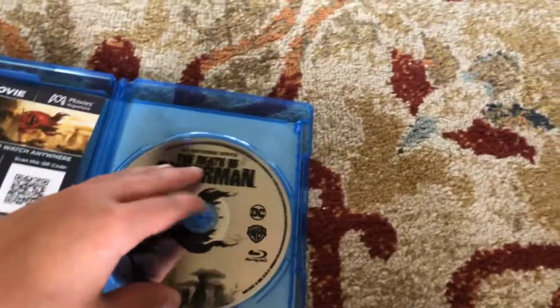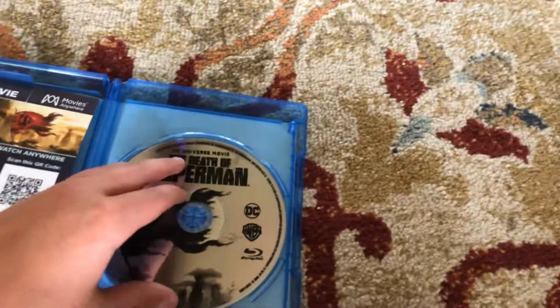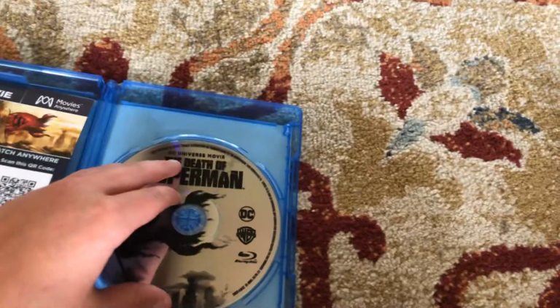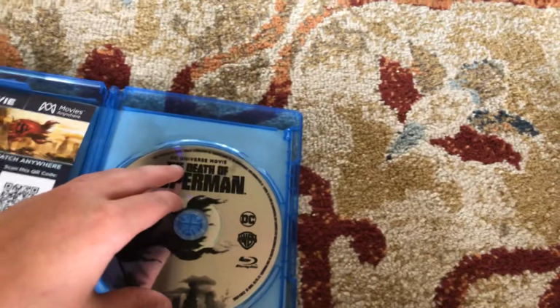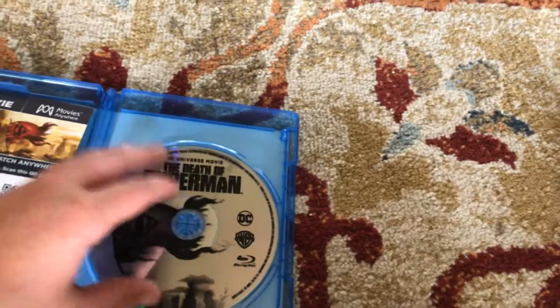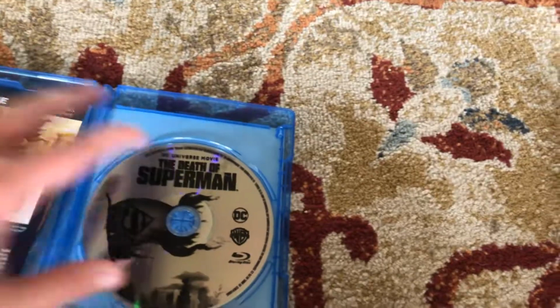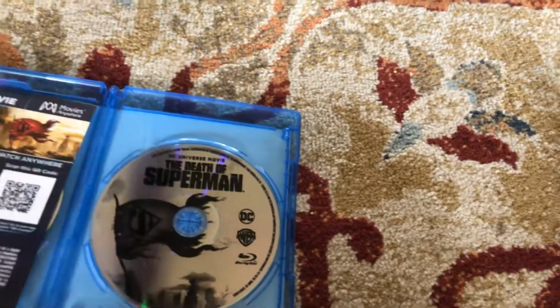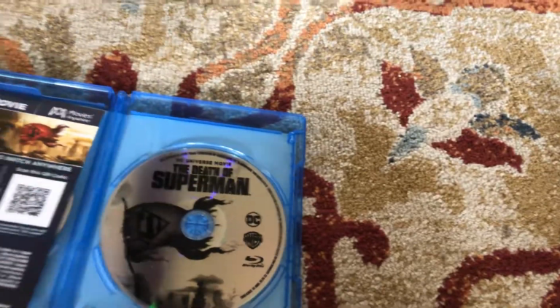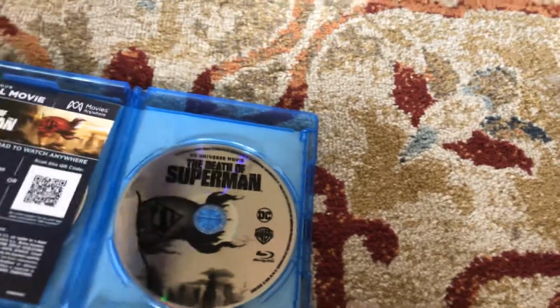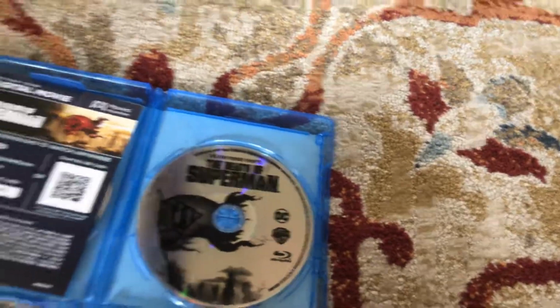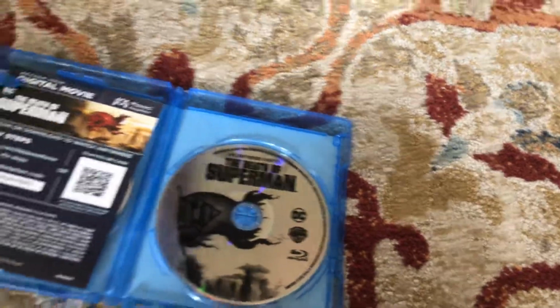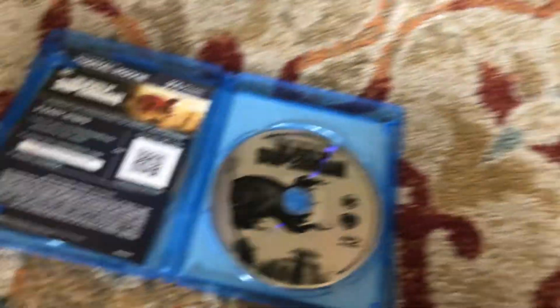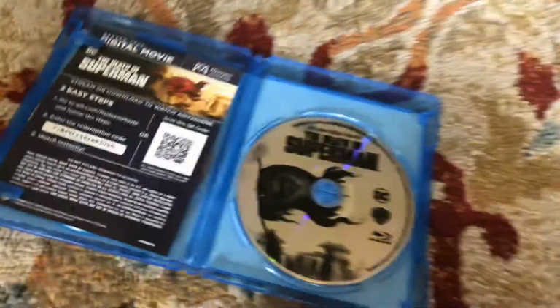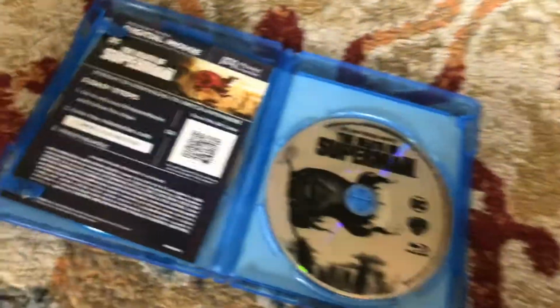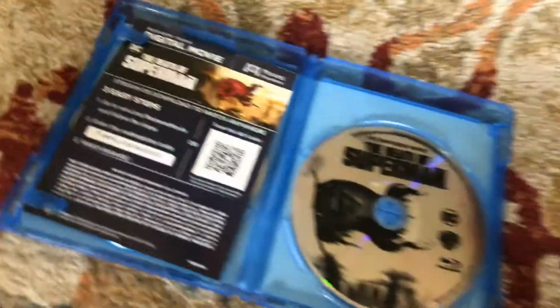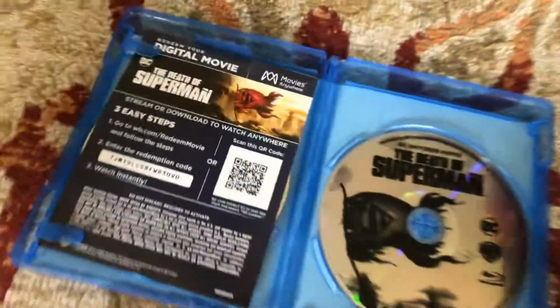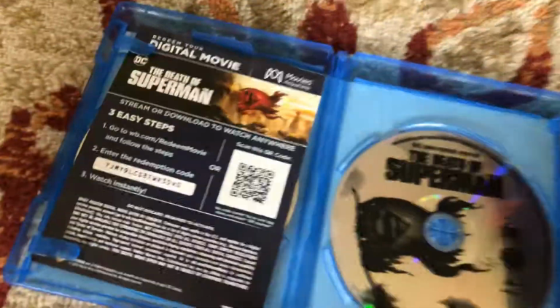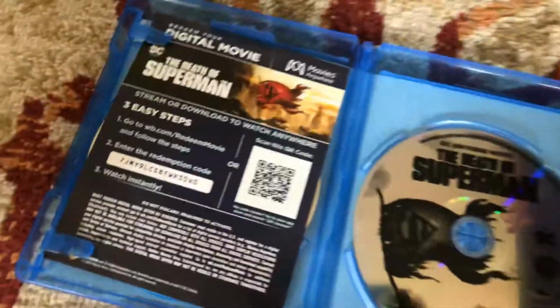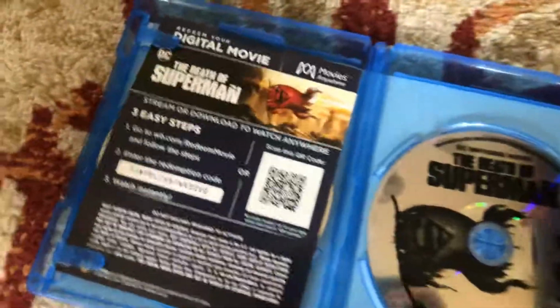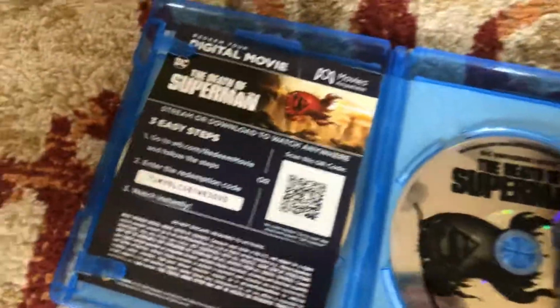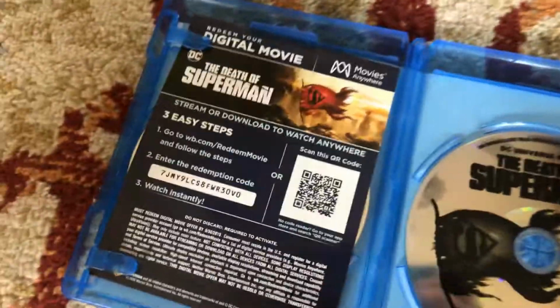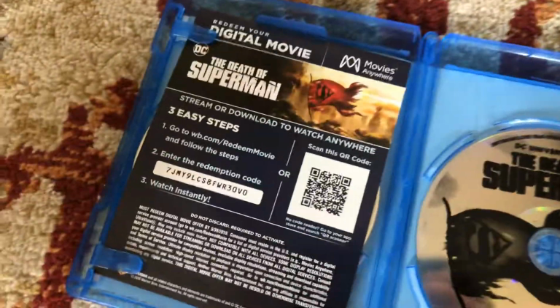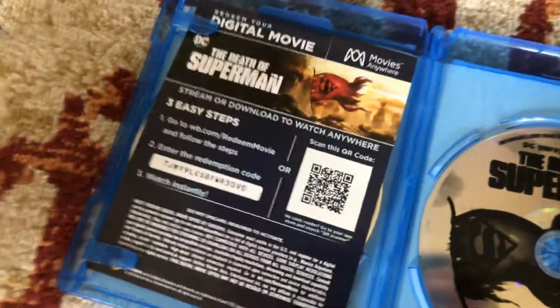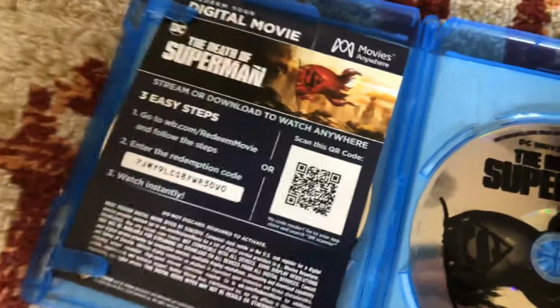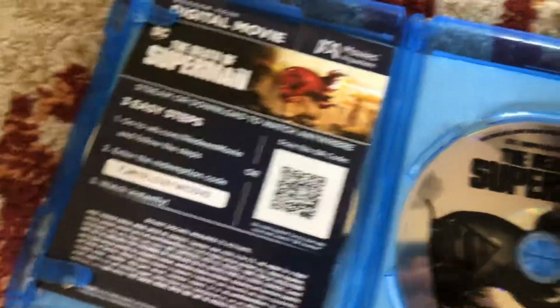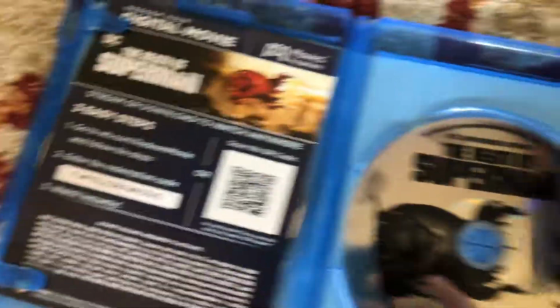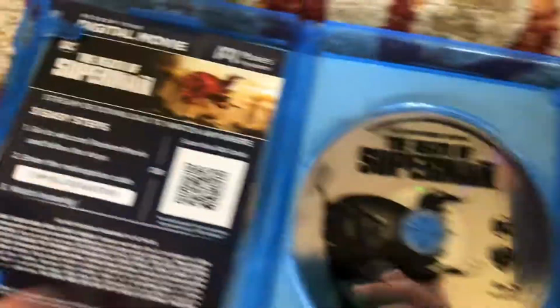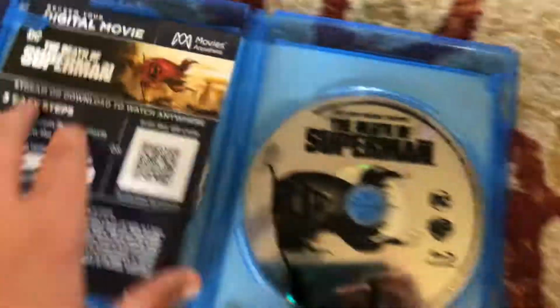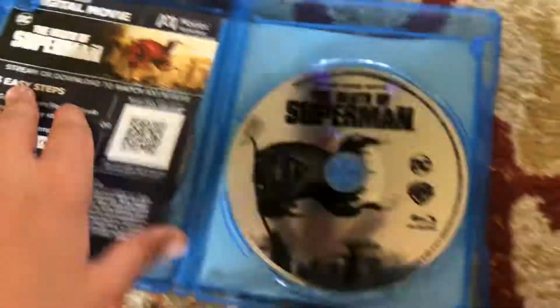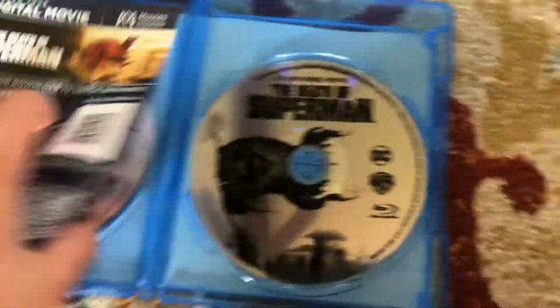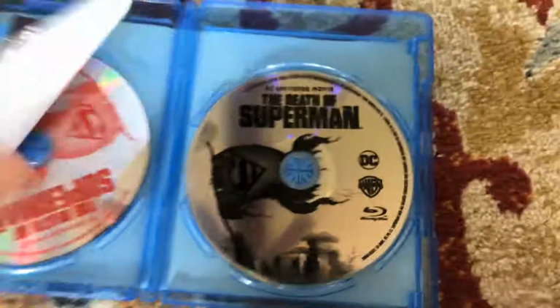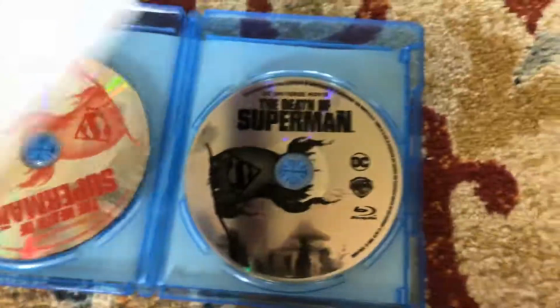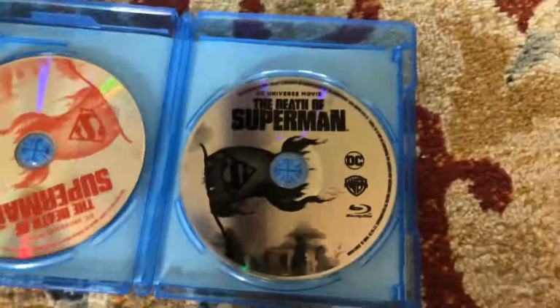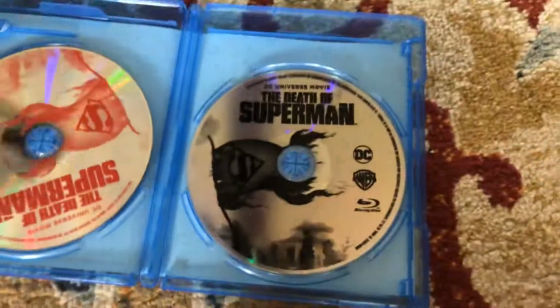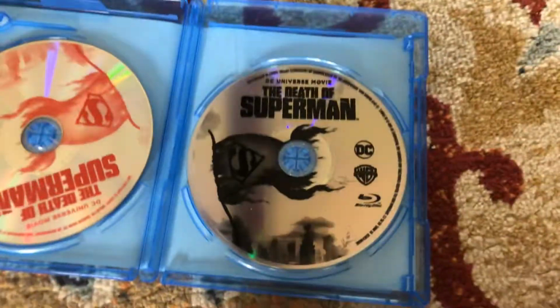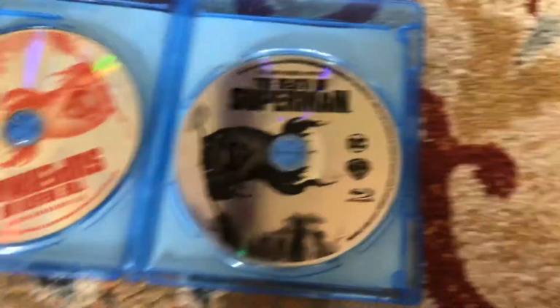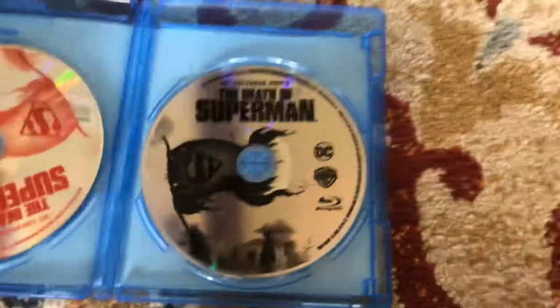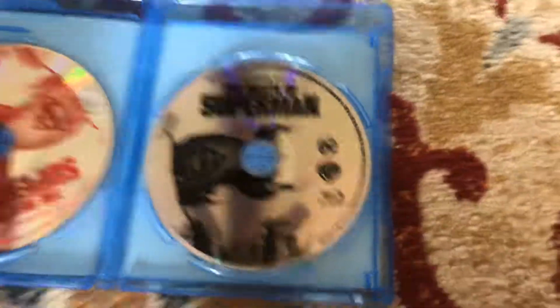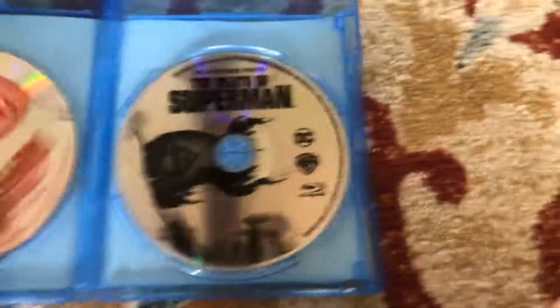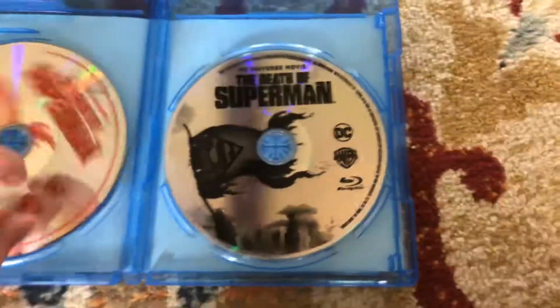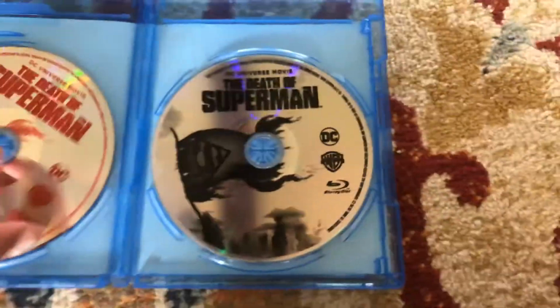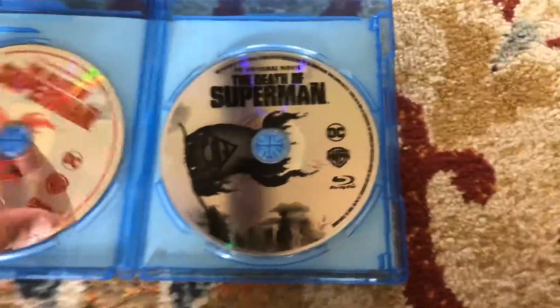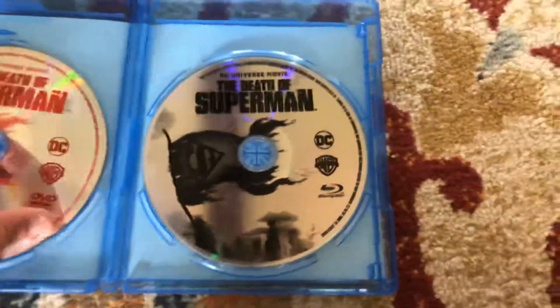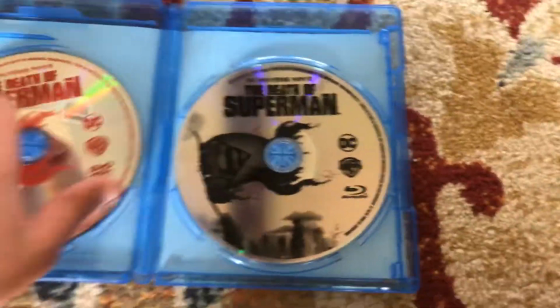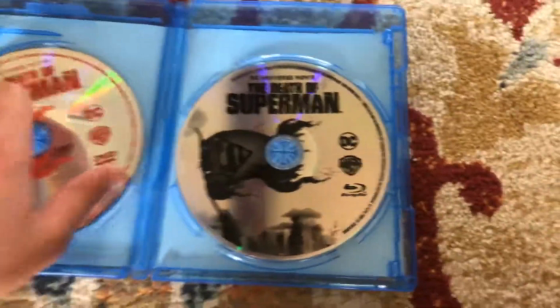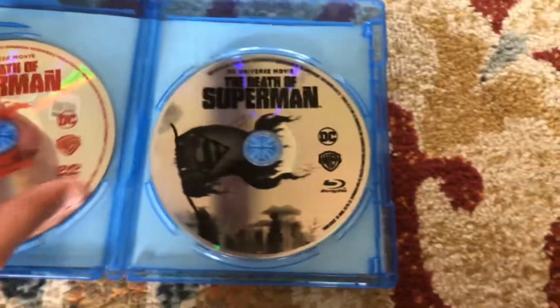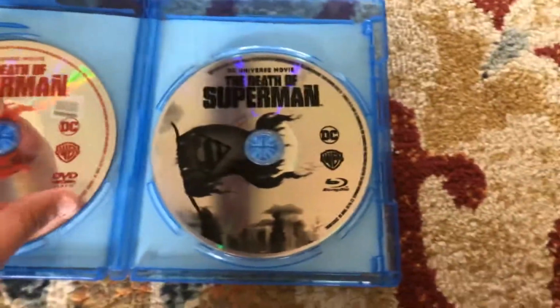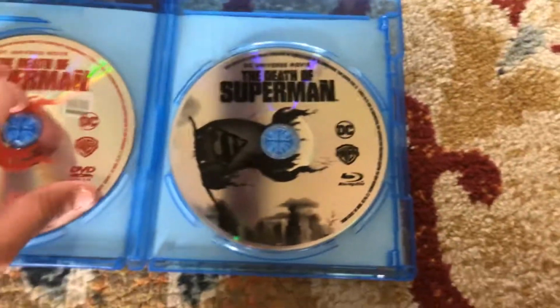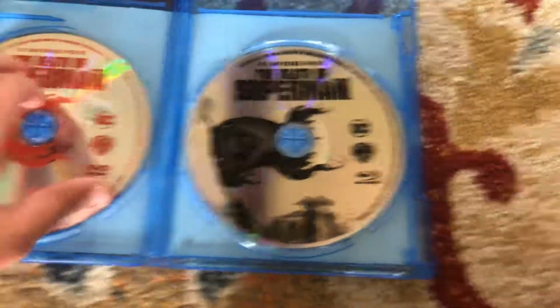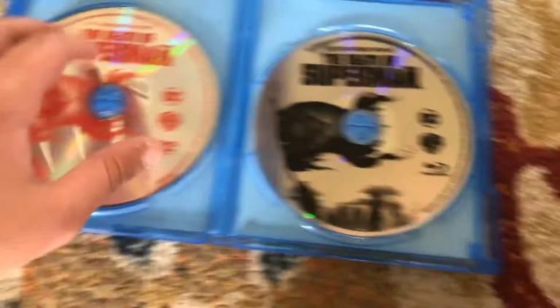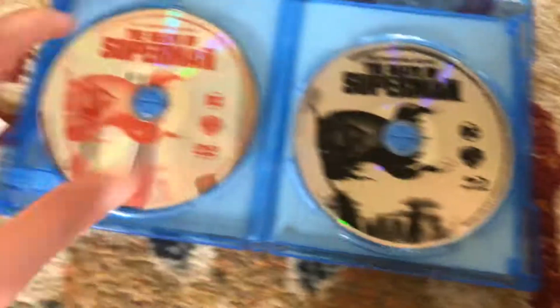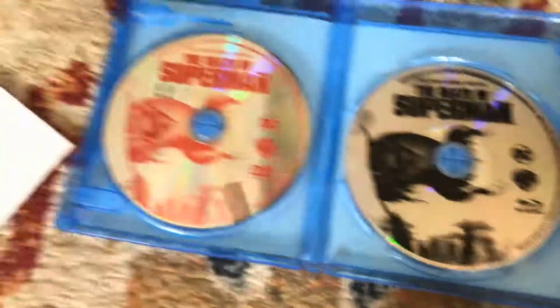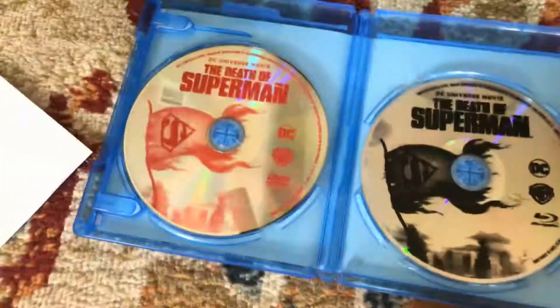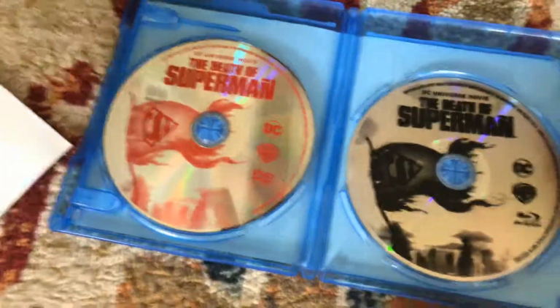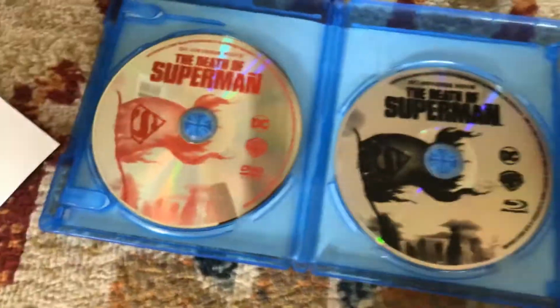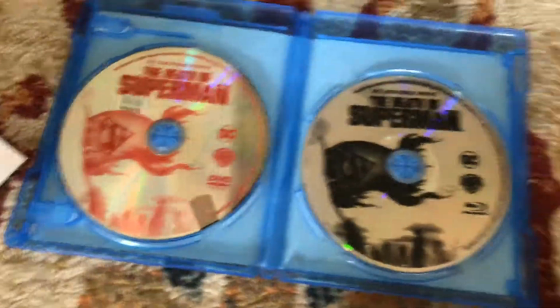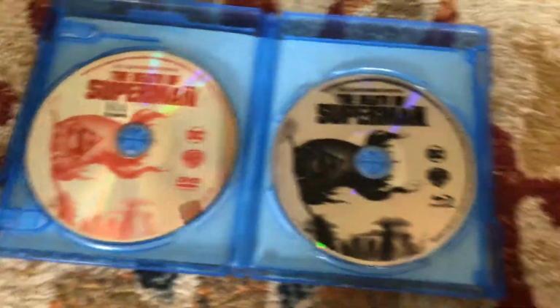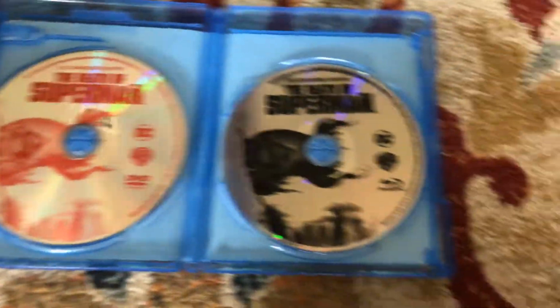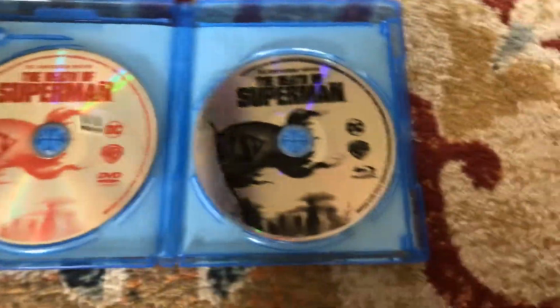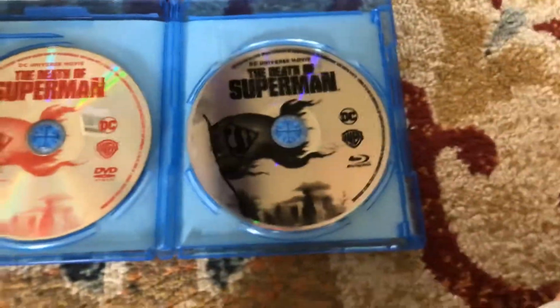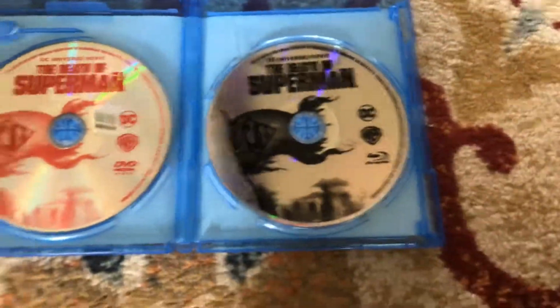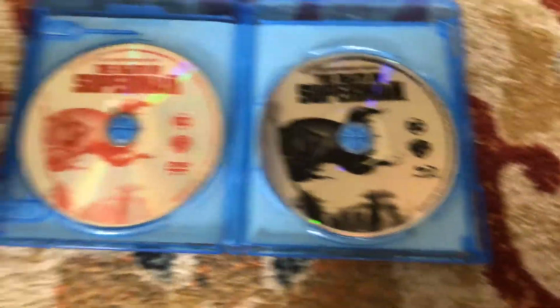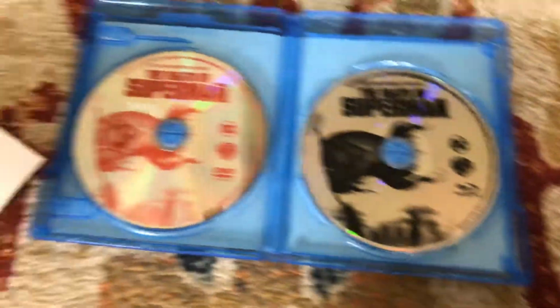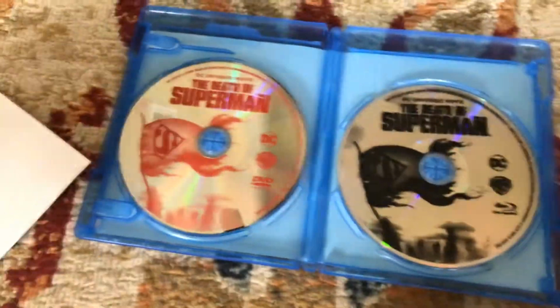So we got the Blu-ray, we got the digital code, and we got the DVD, so yeah.